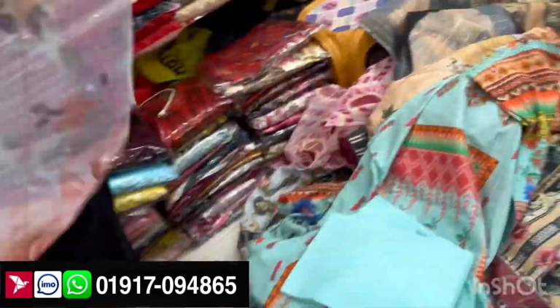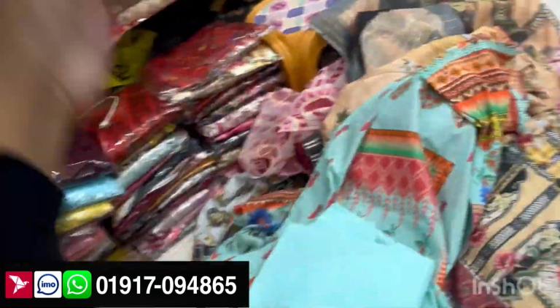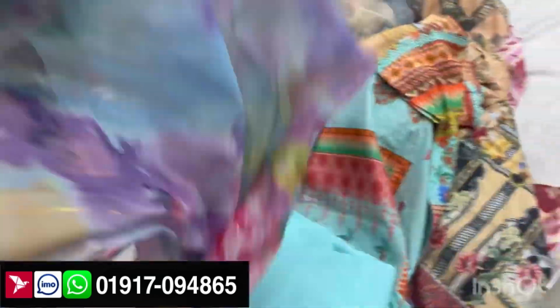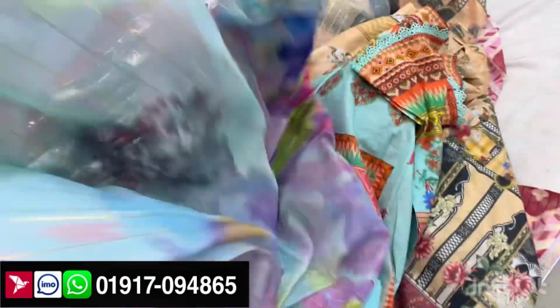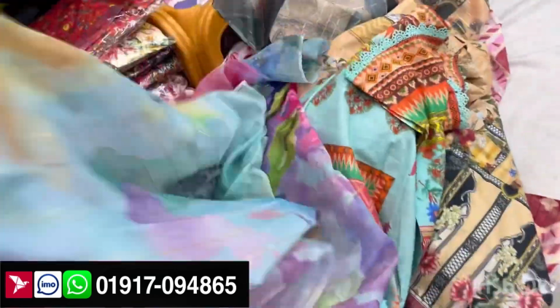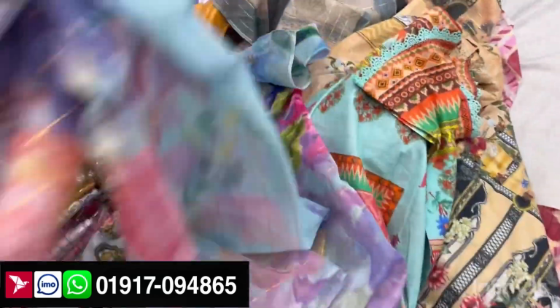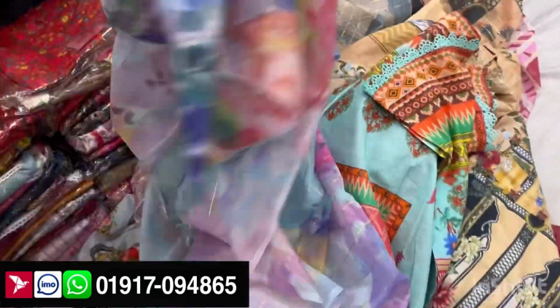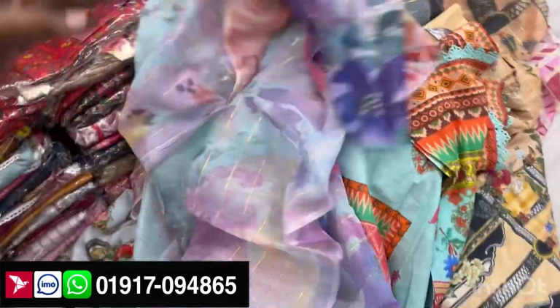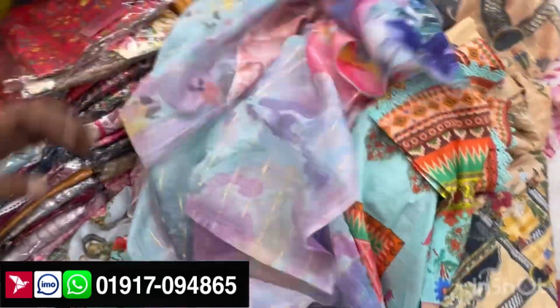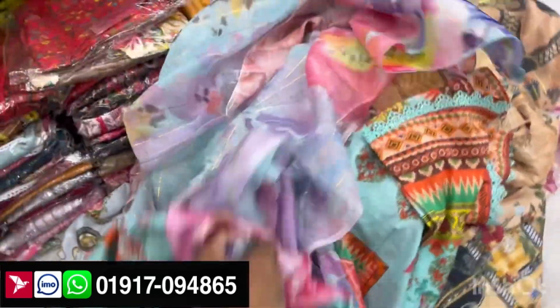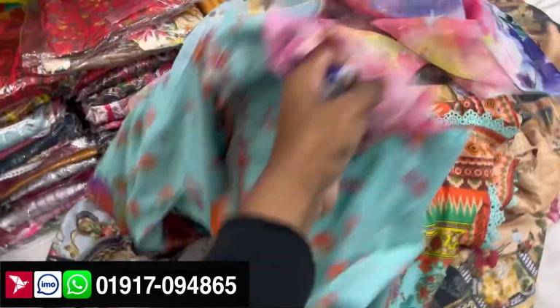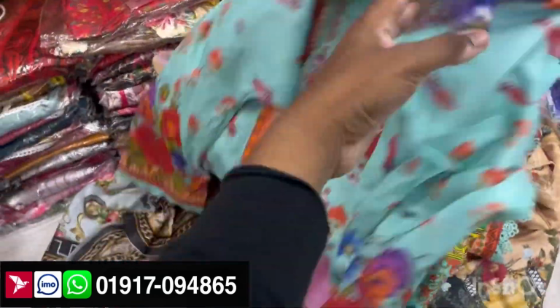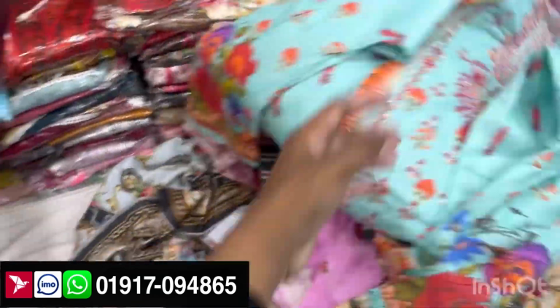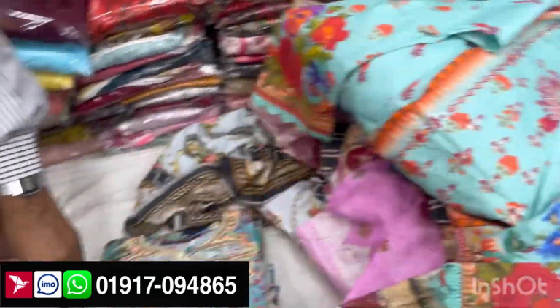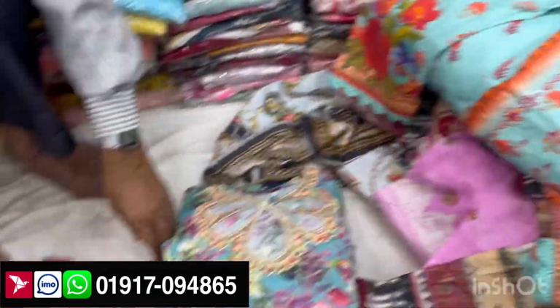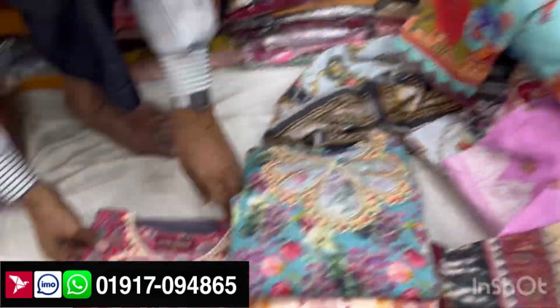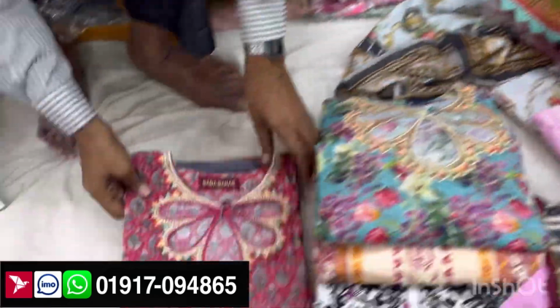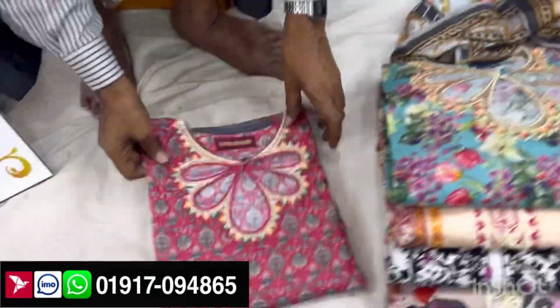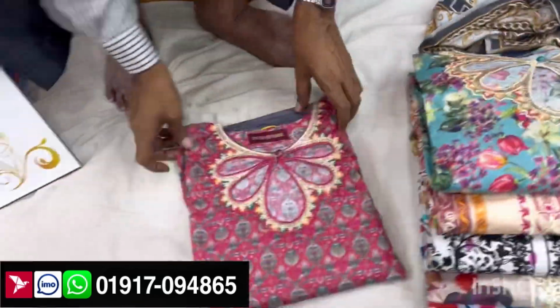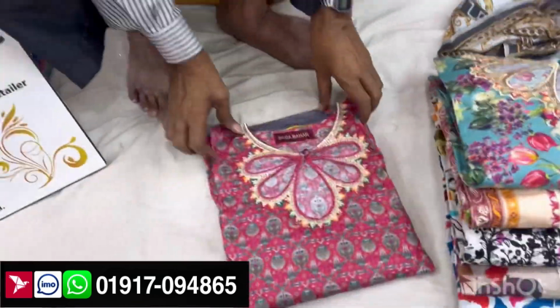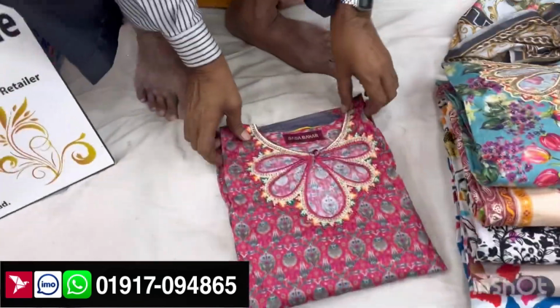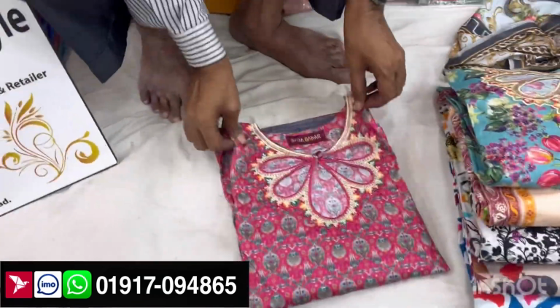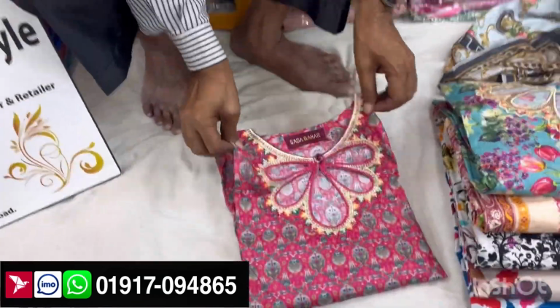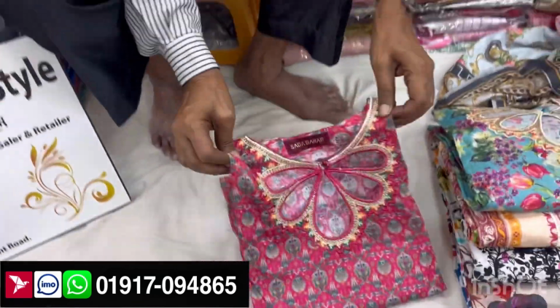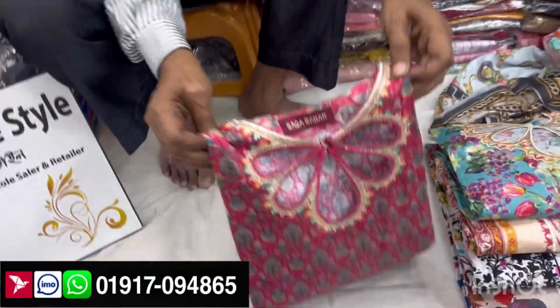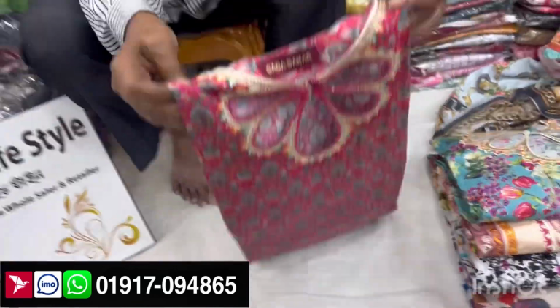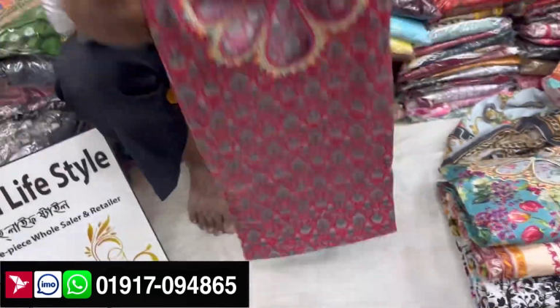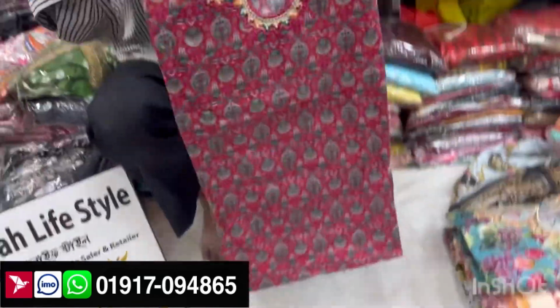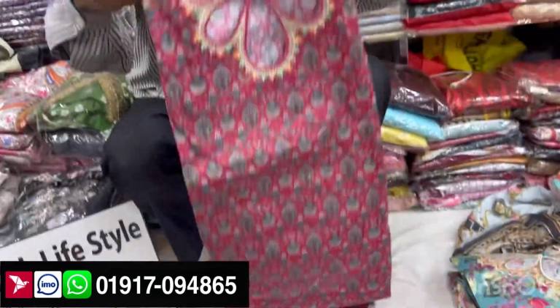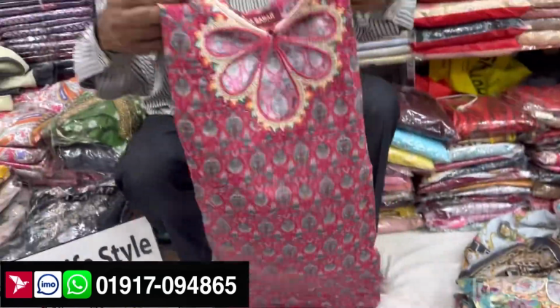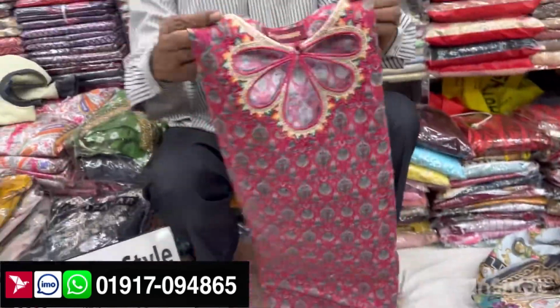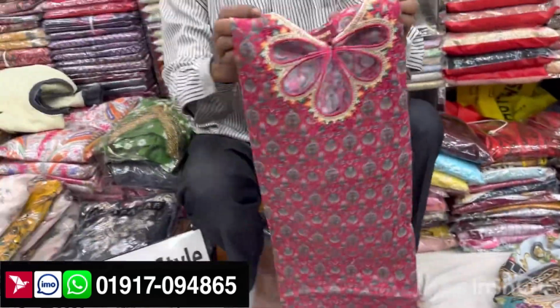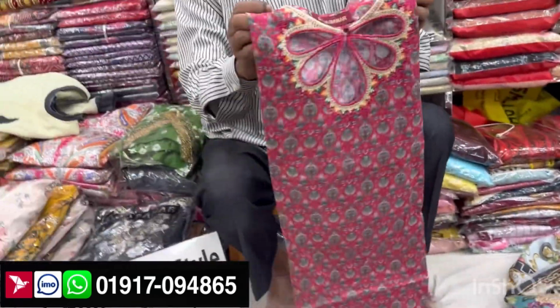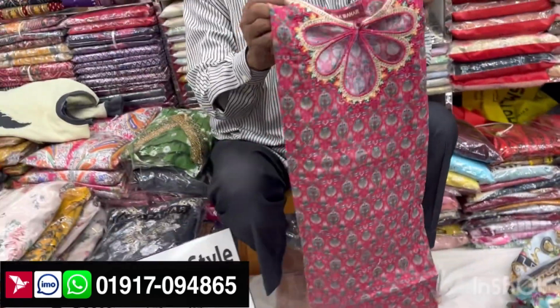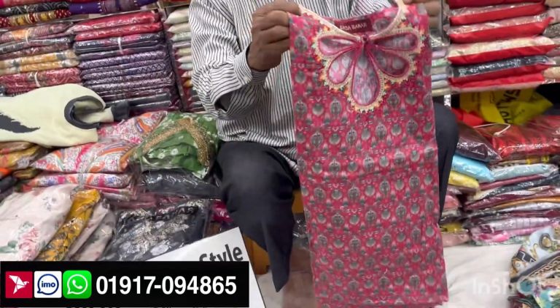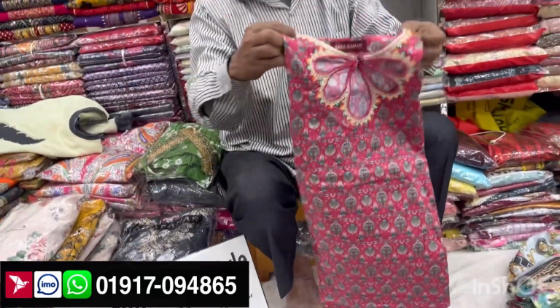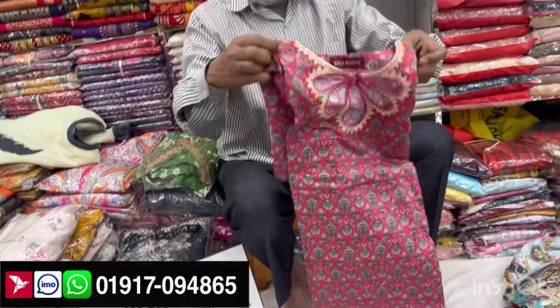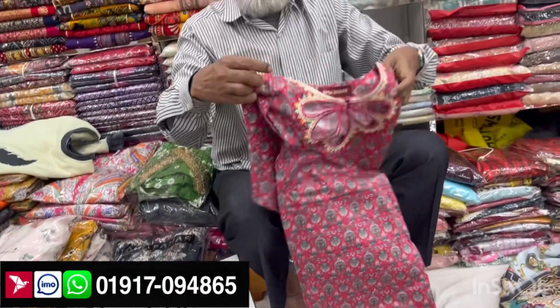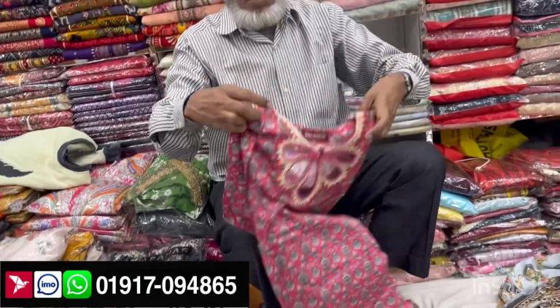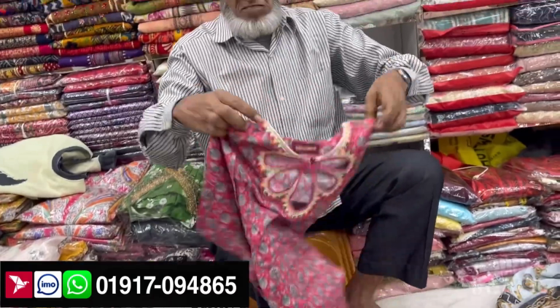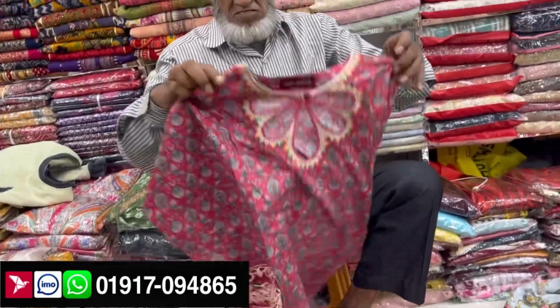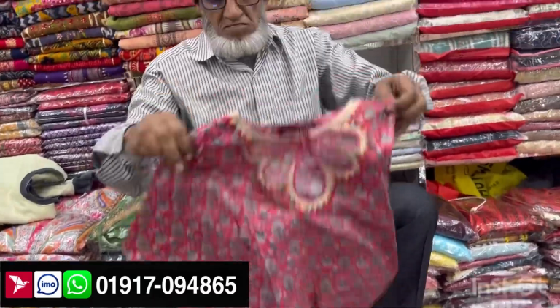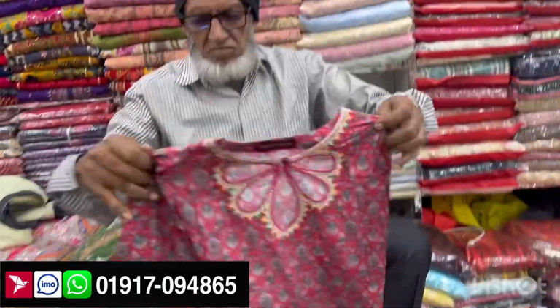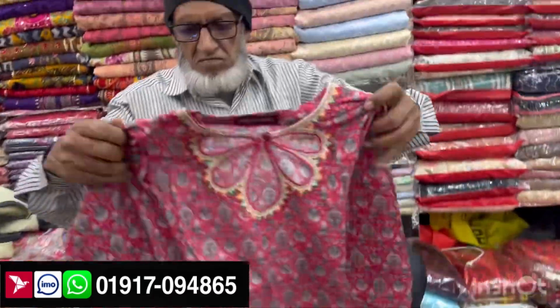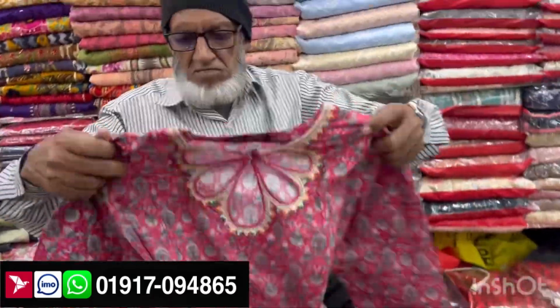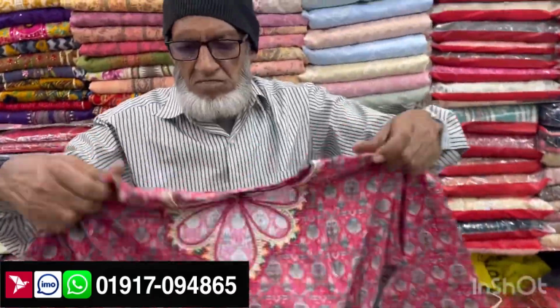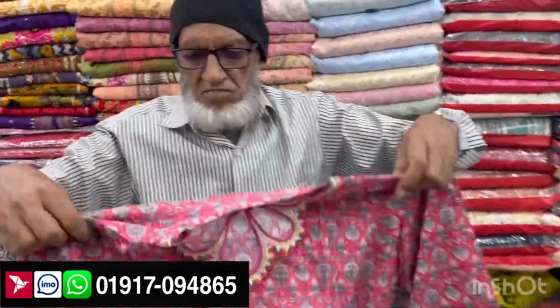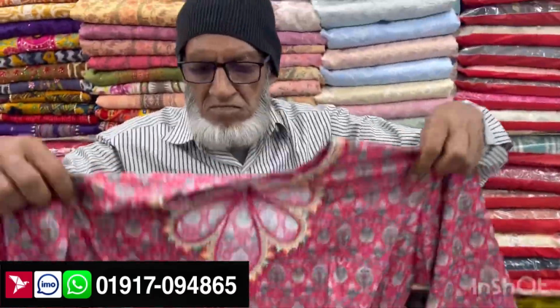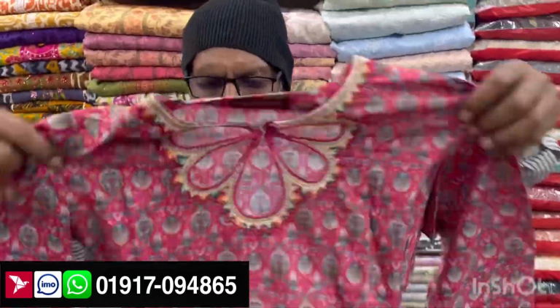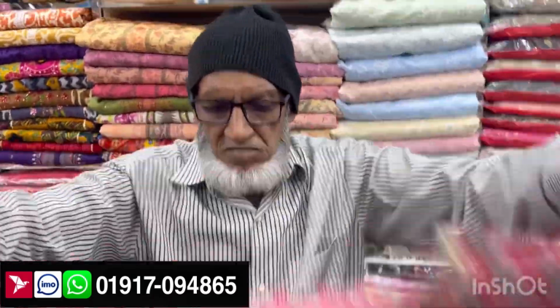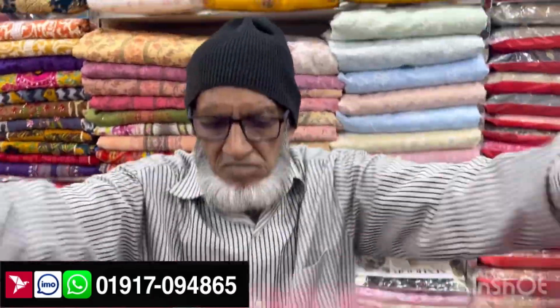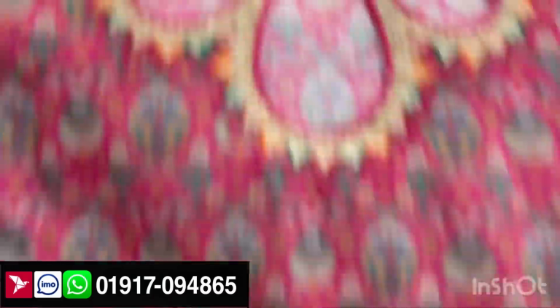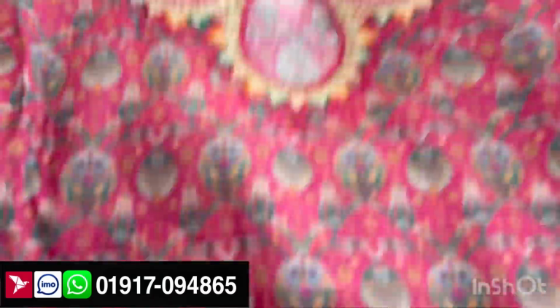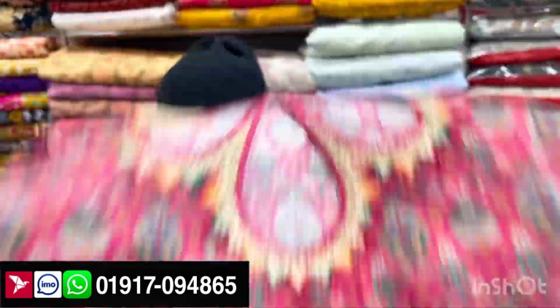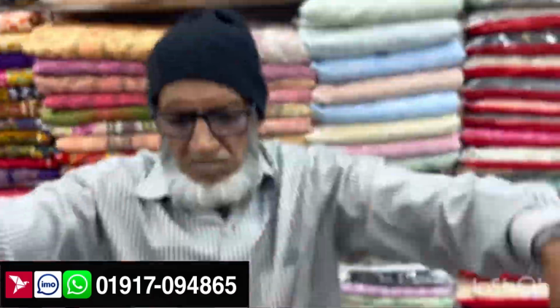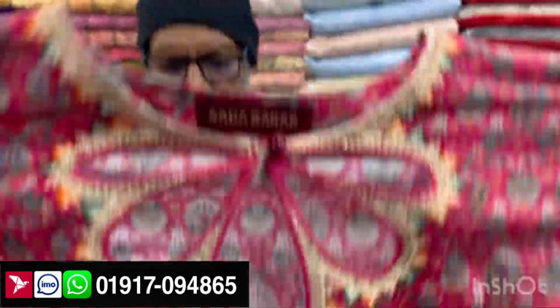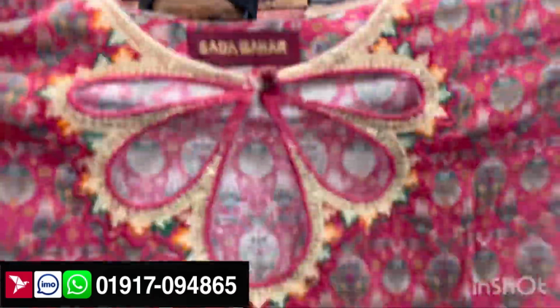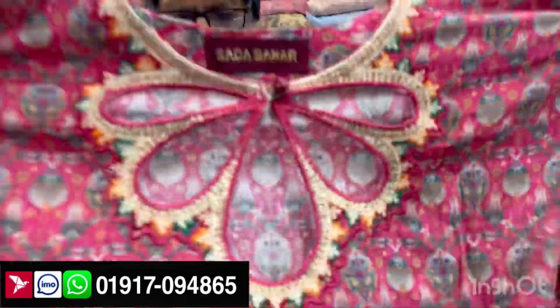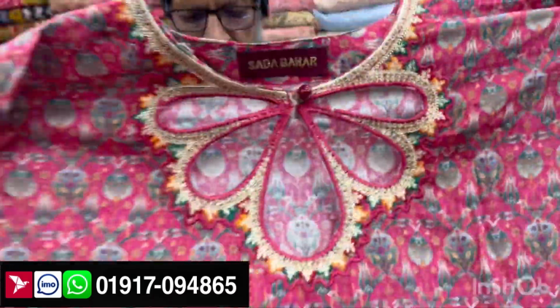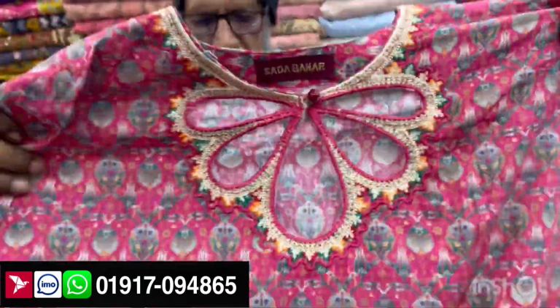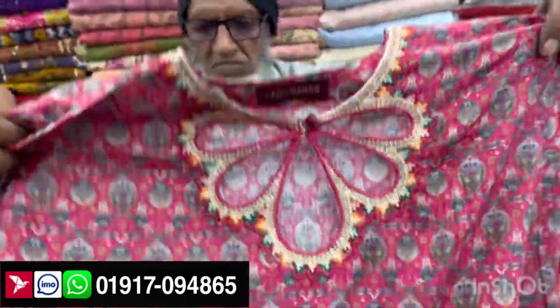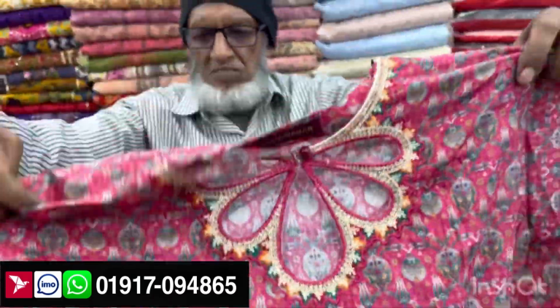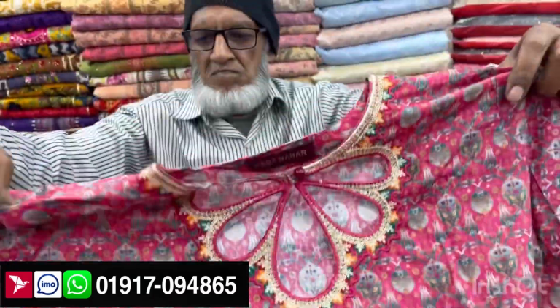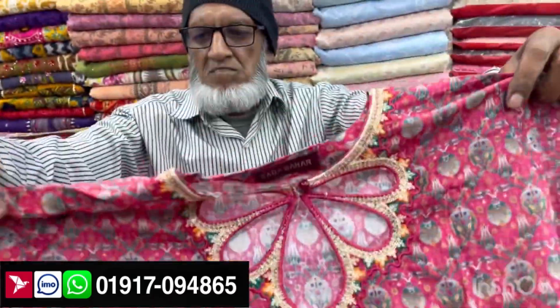We're going to go to the next character design. It's very beautiful. It's a regular hit — it's a viral character design.